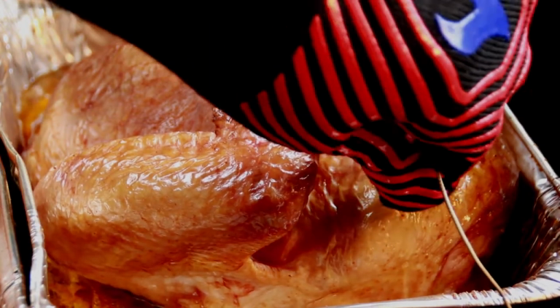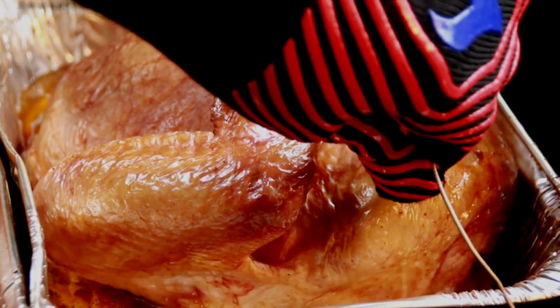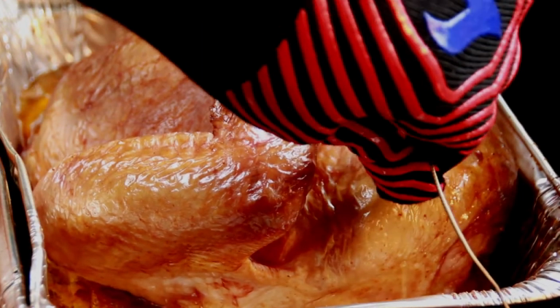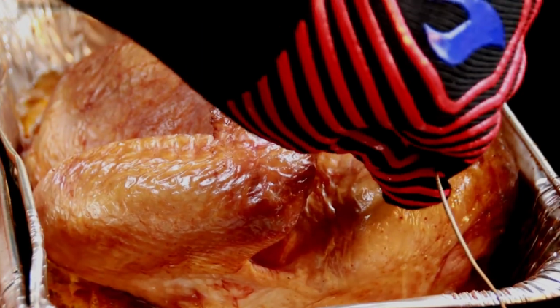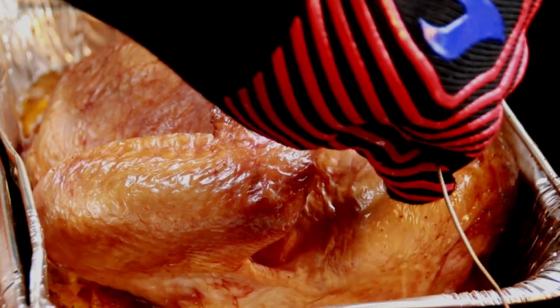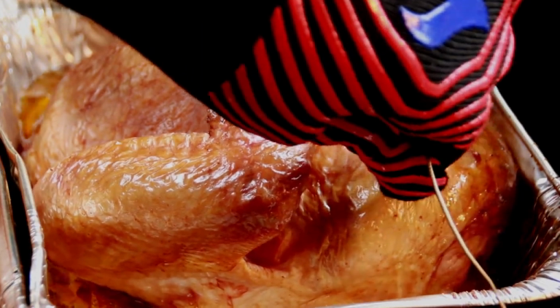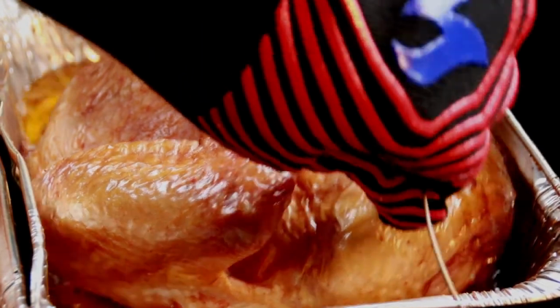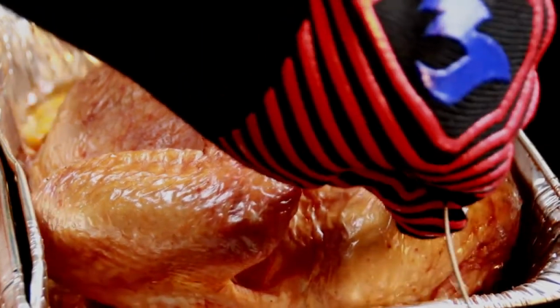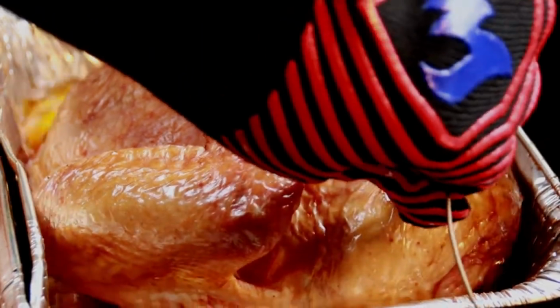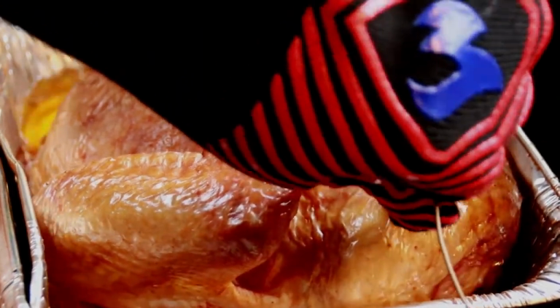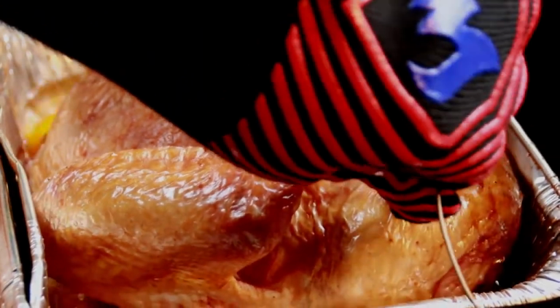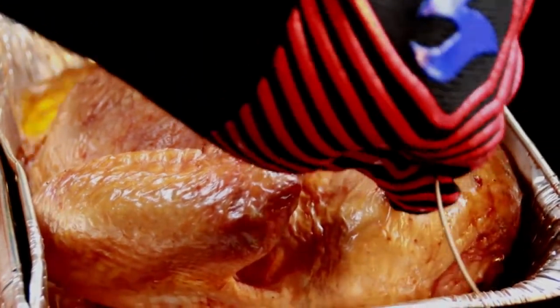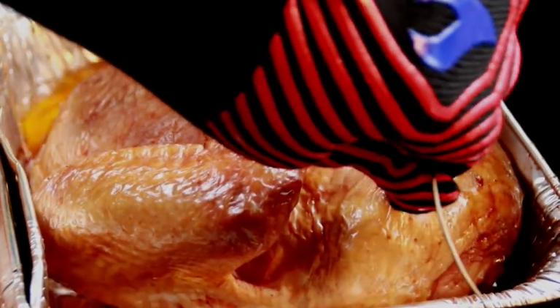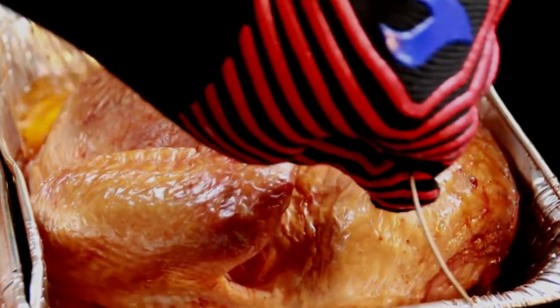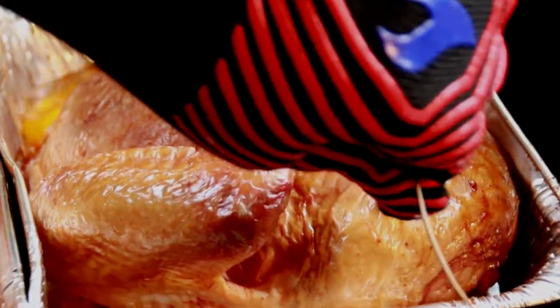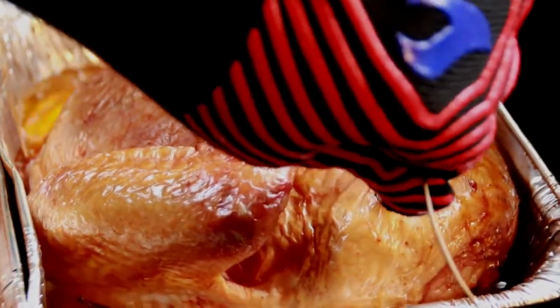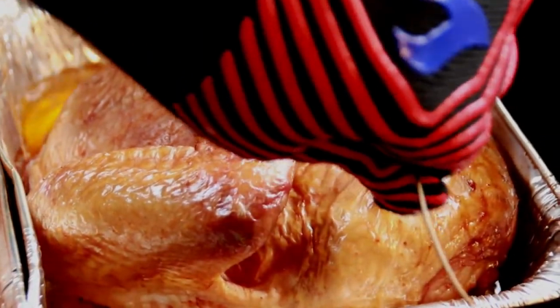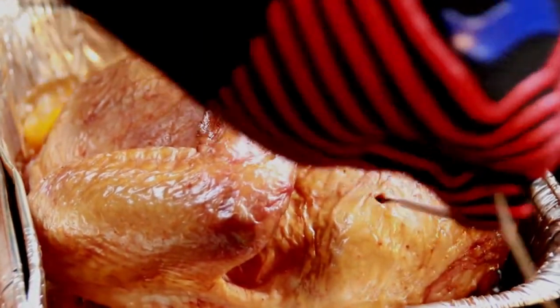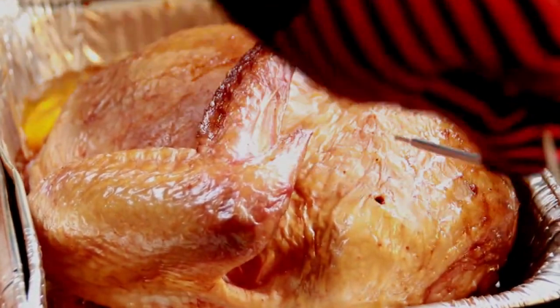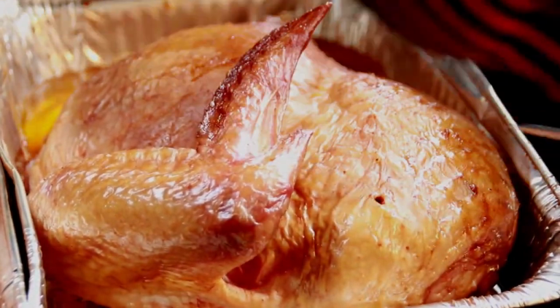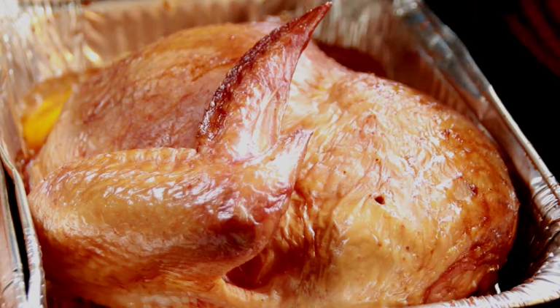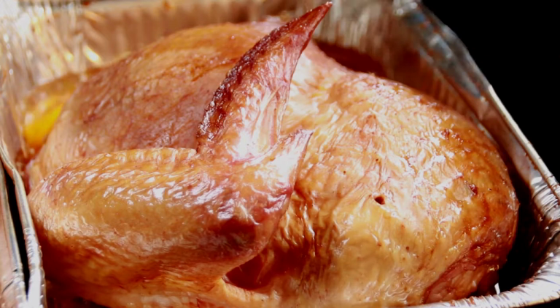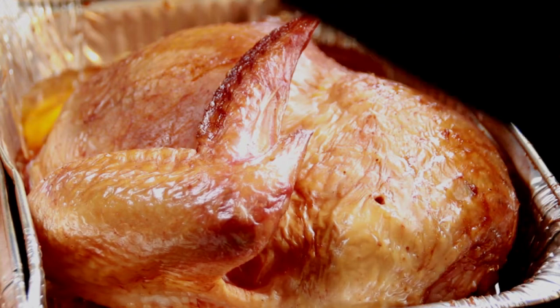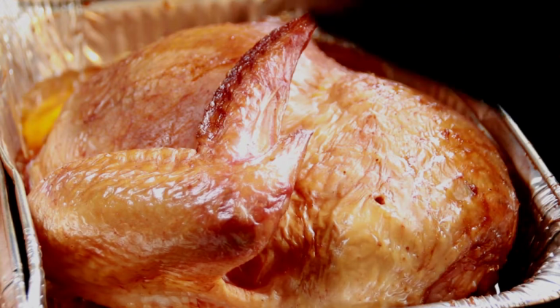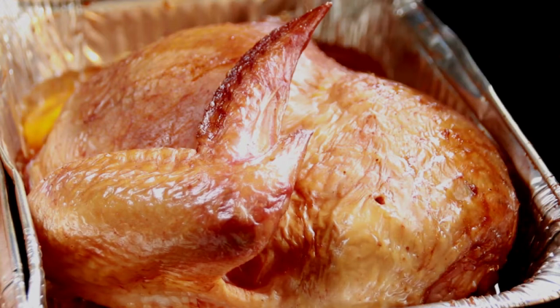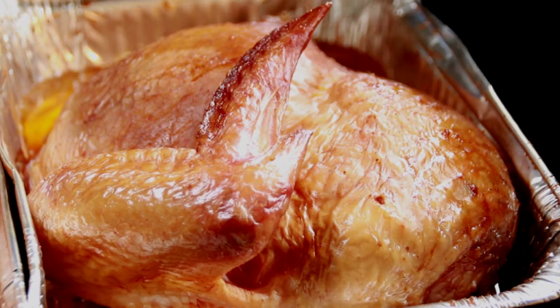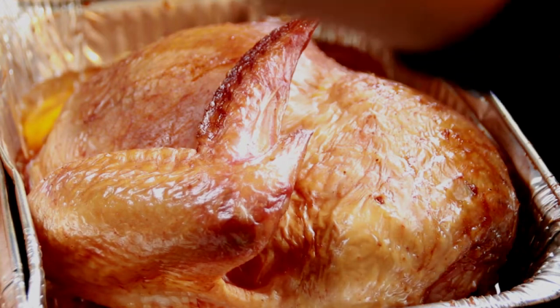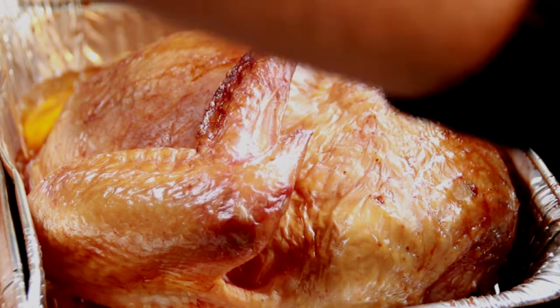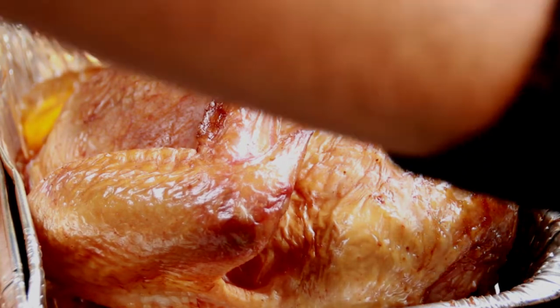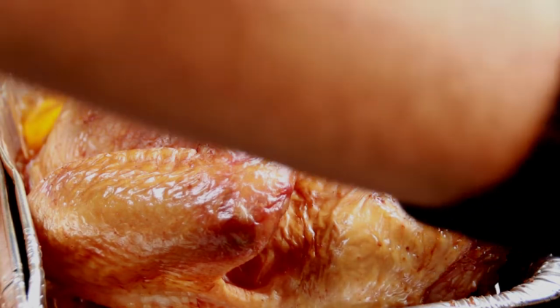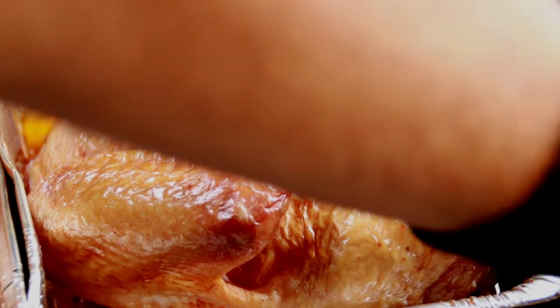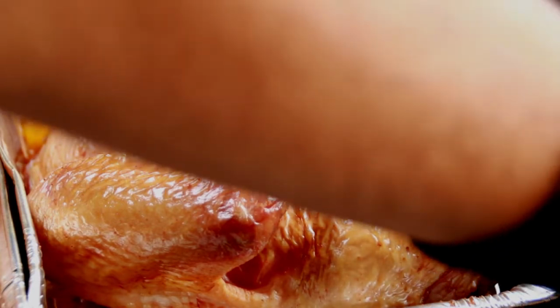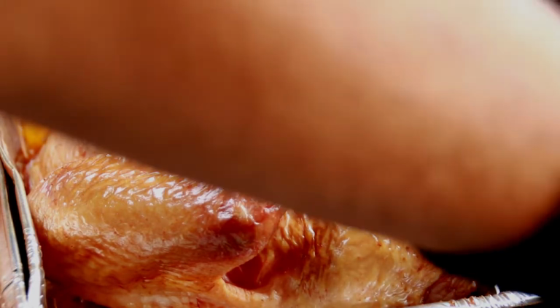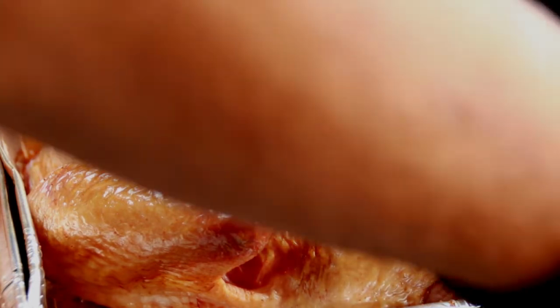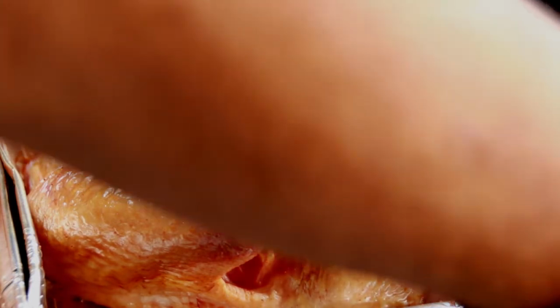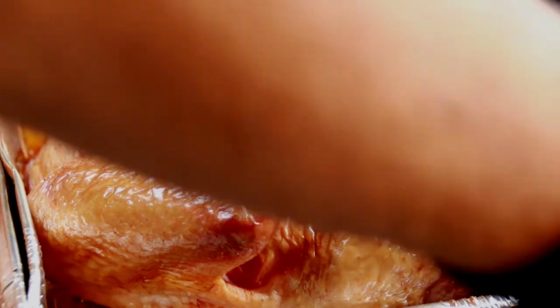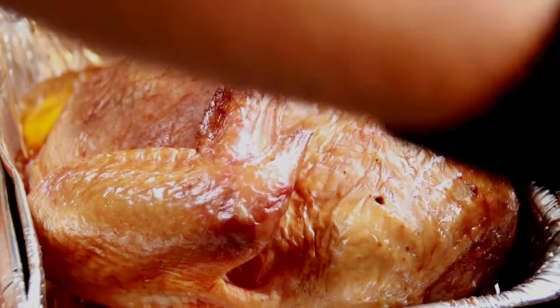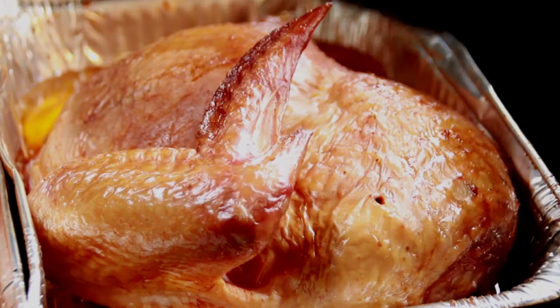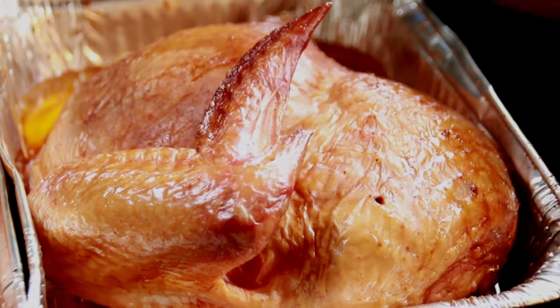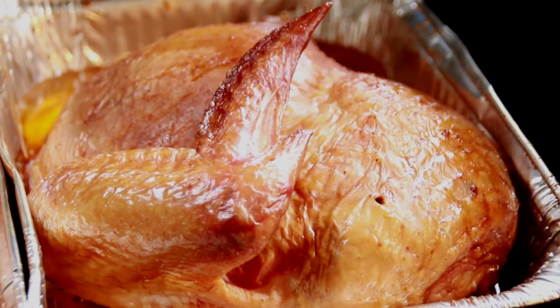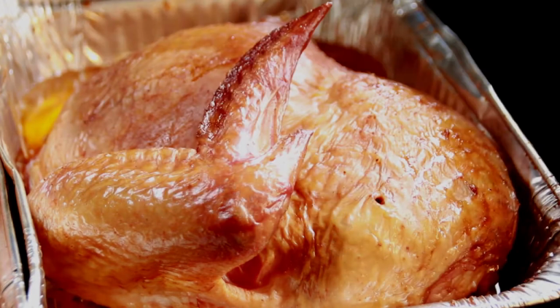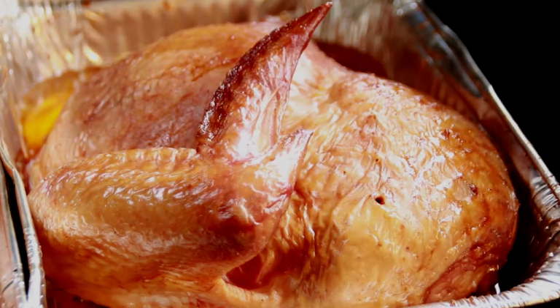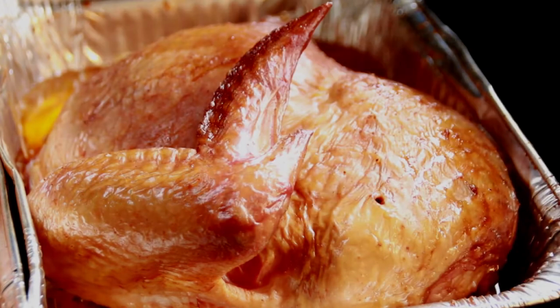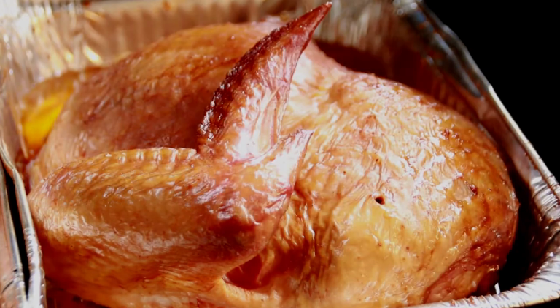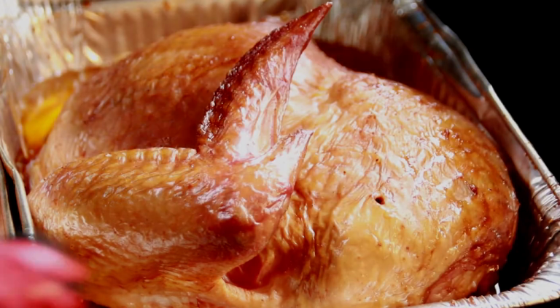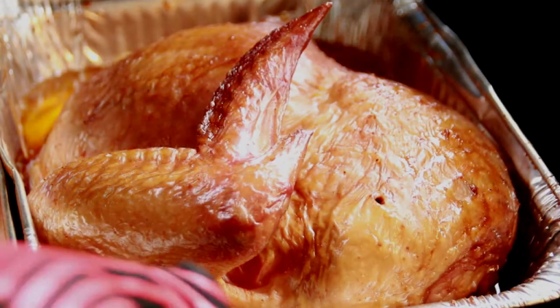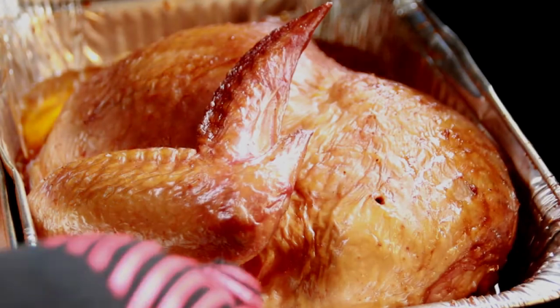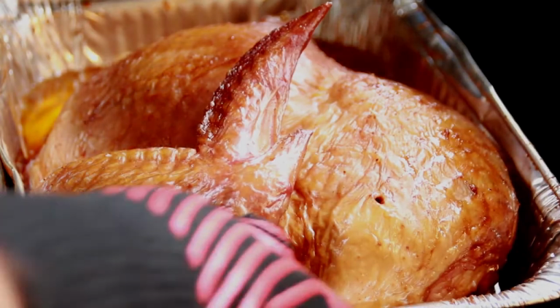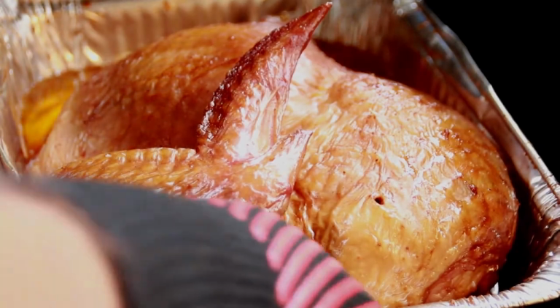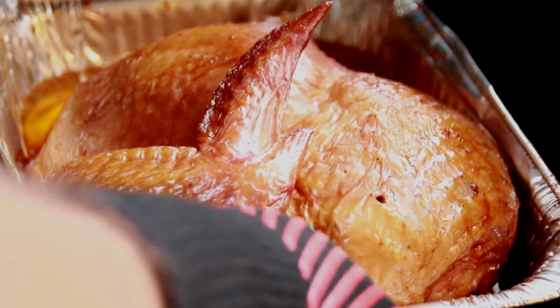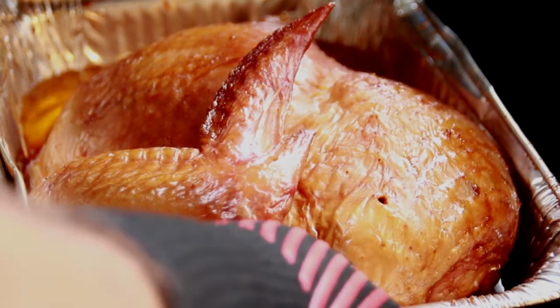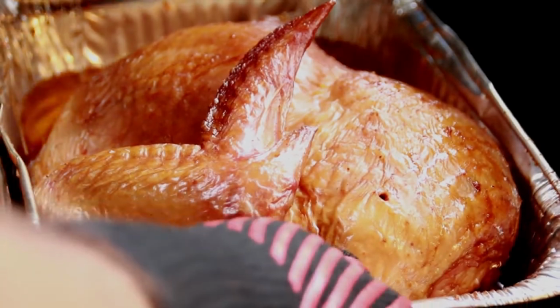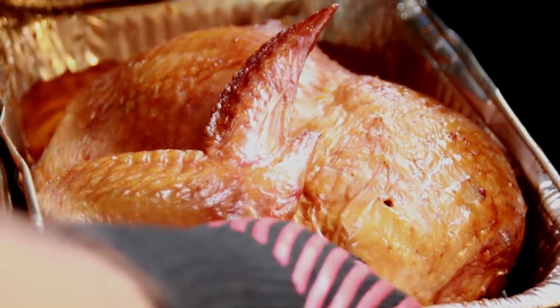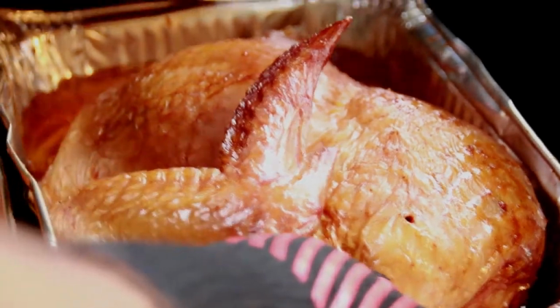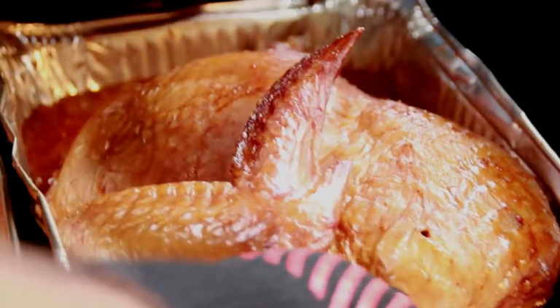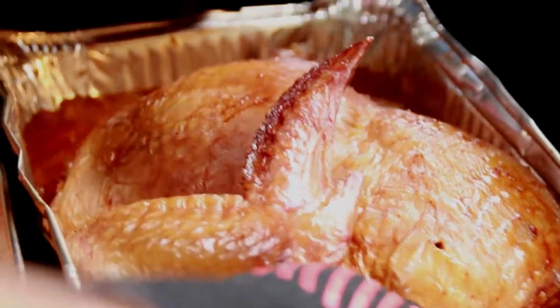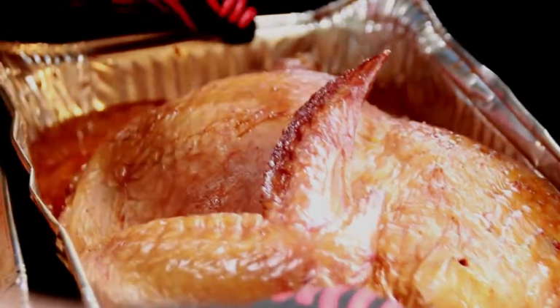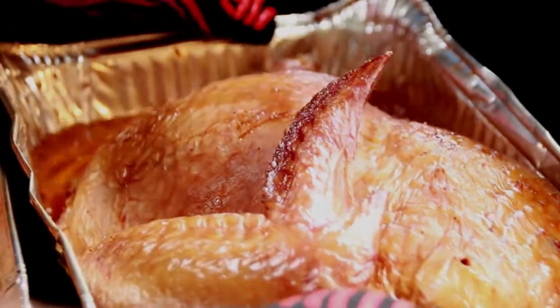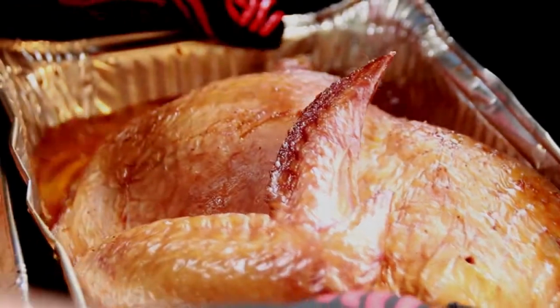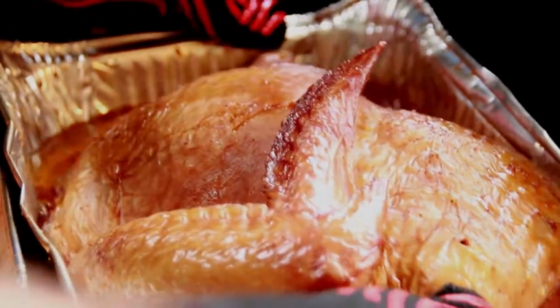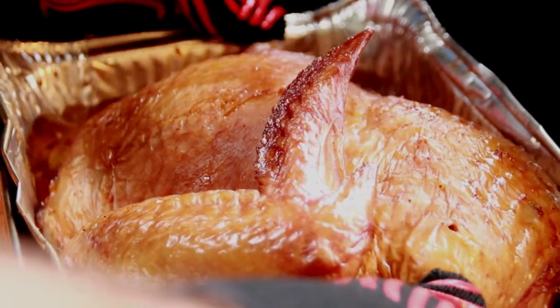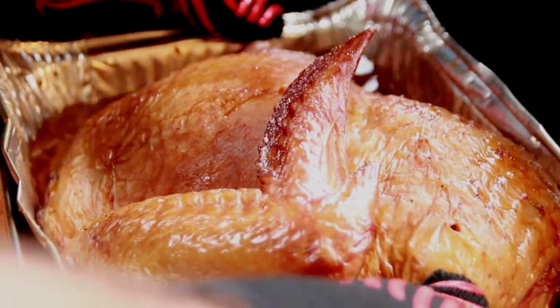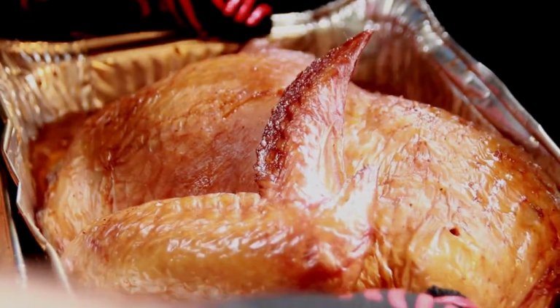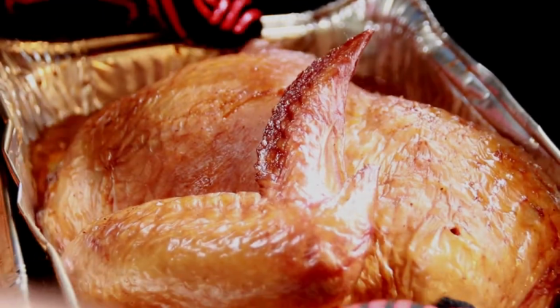A little more than three hours in and this half of the bird is done, so let's take her off and let her rest for about an hour.